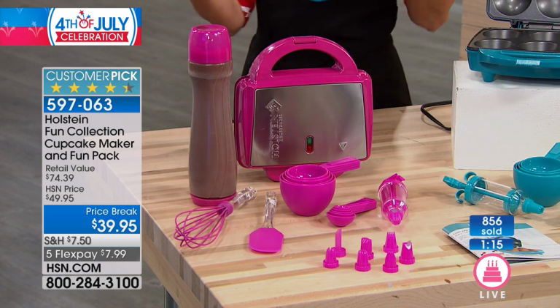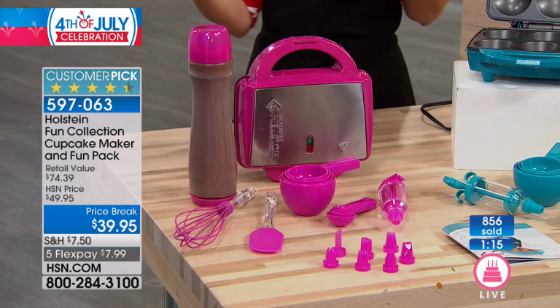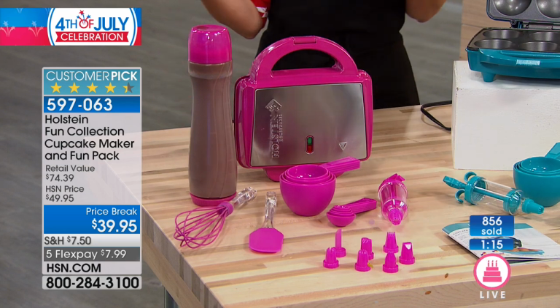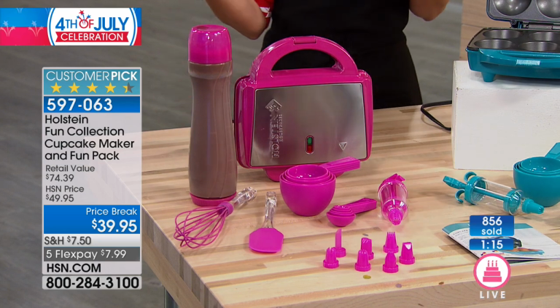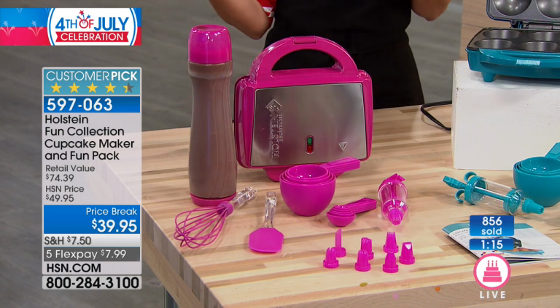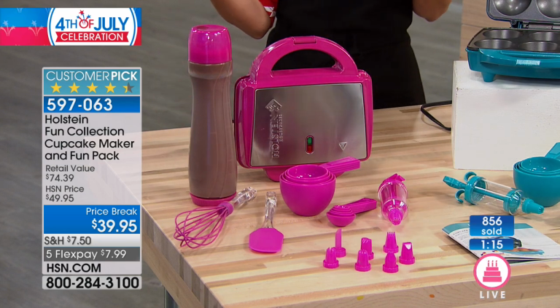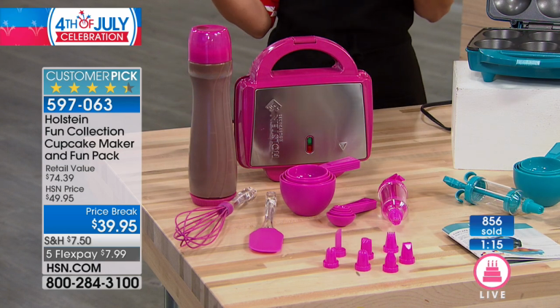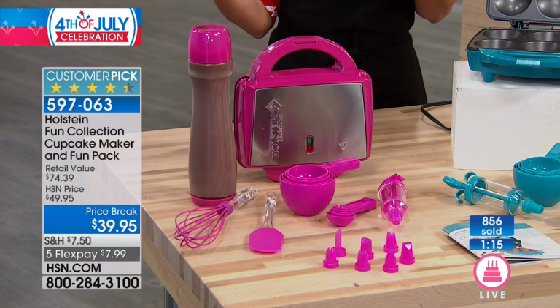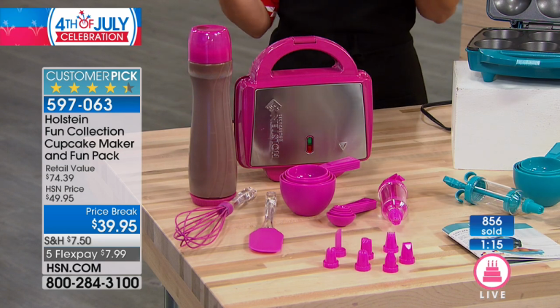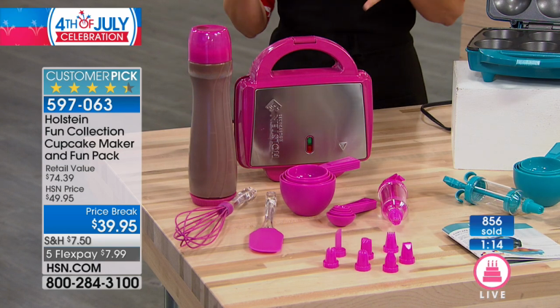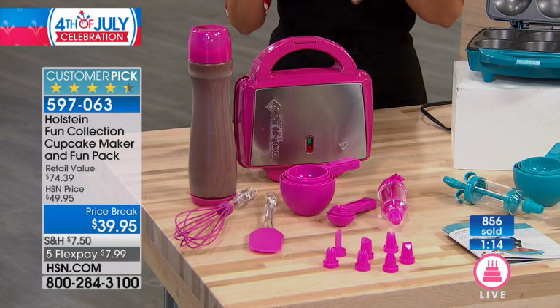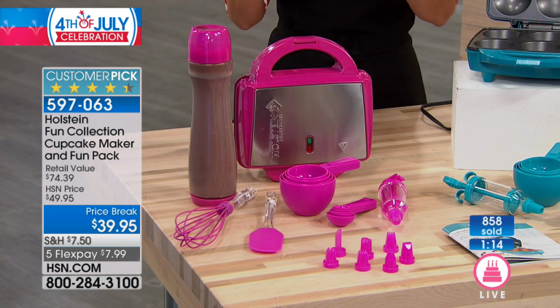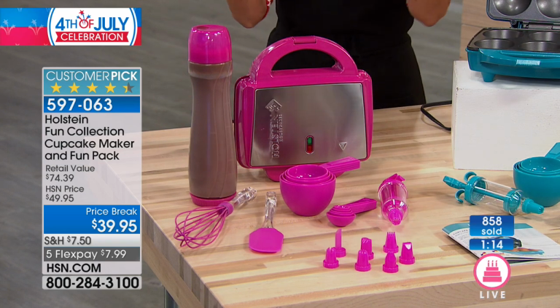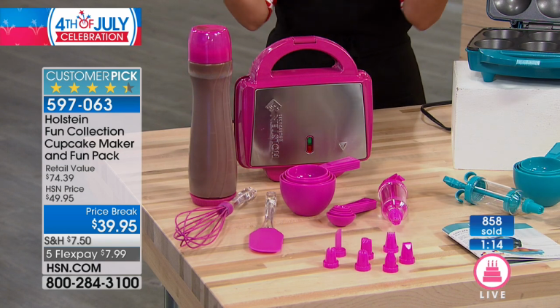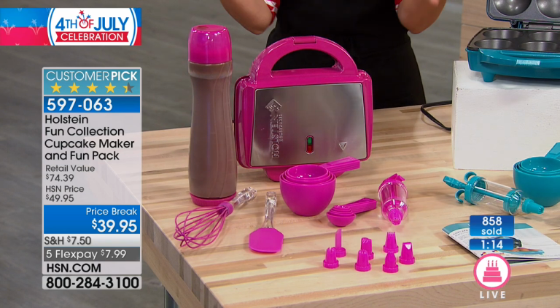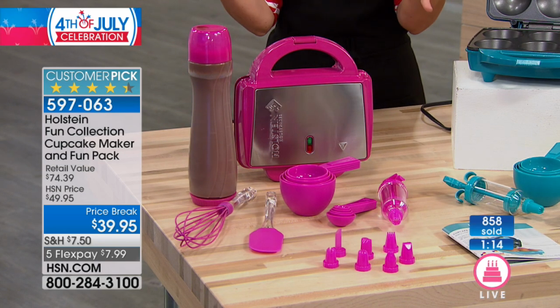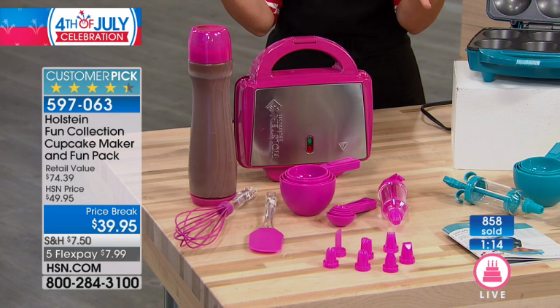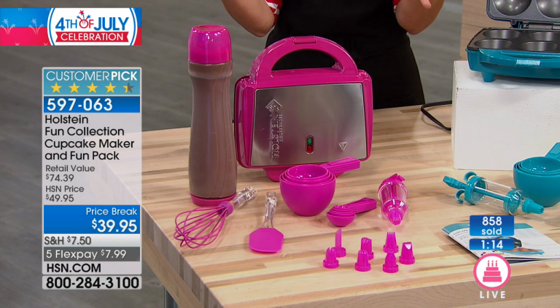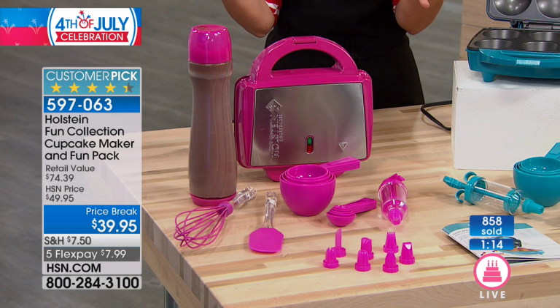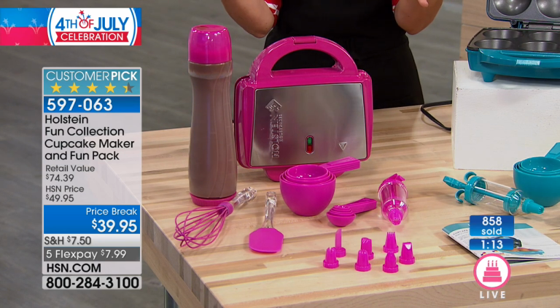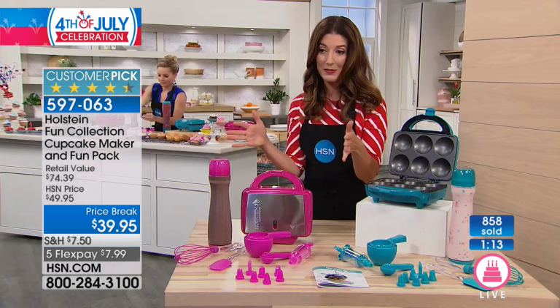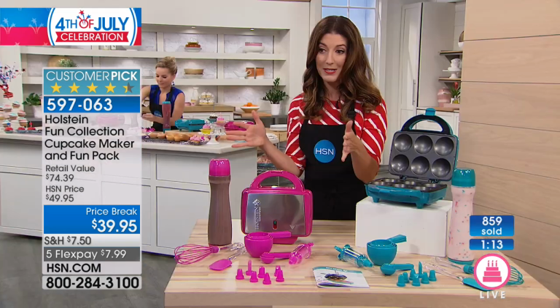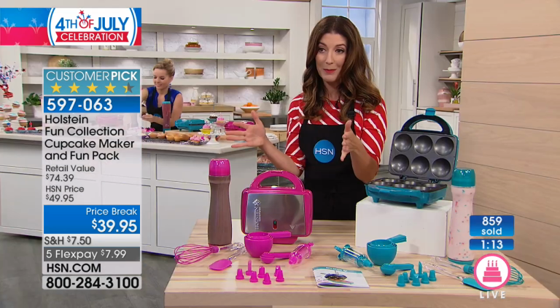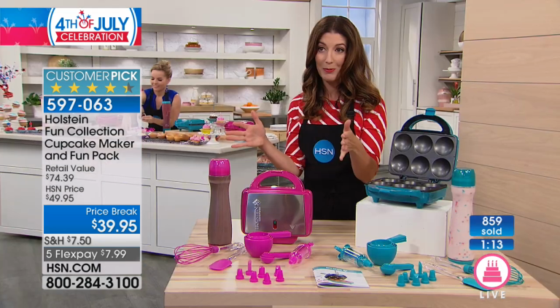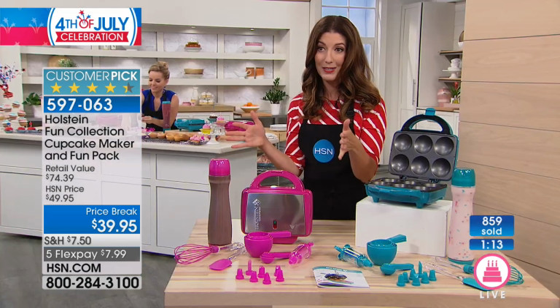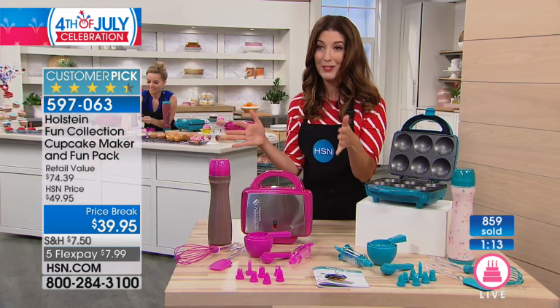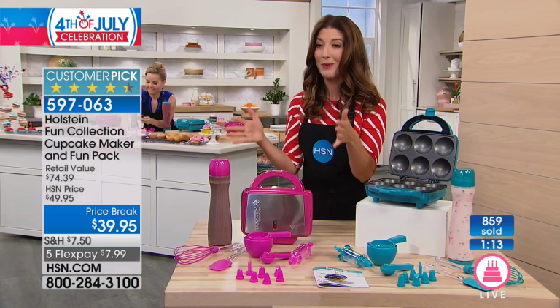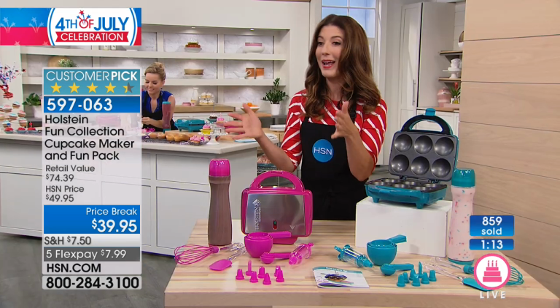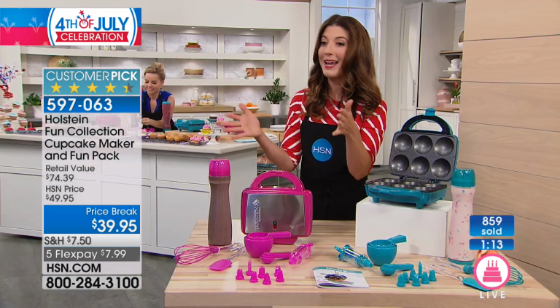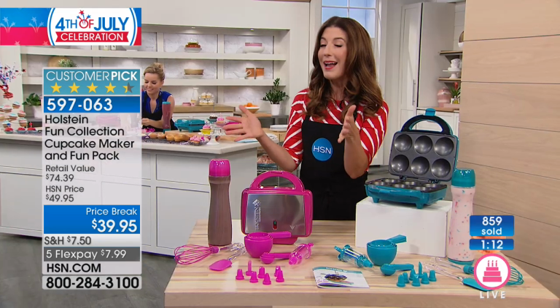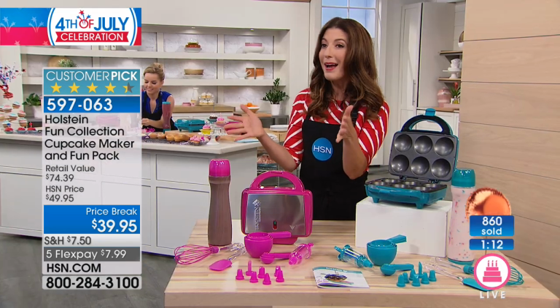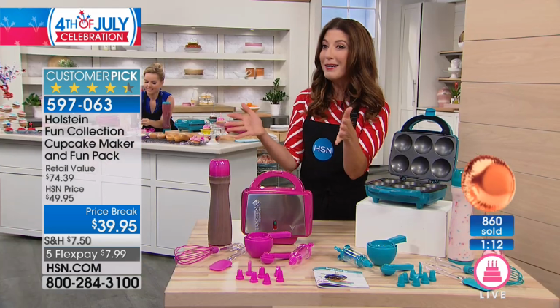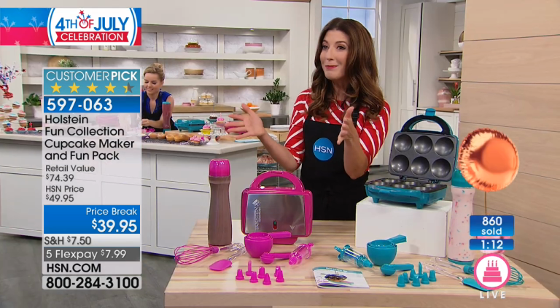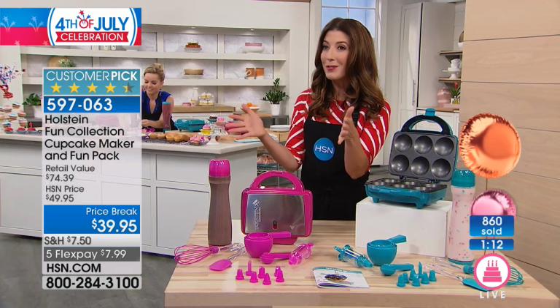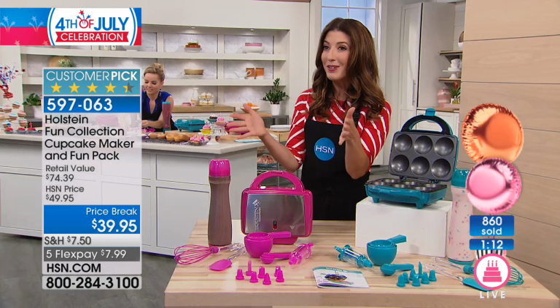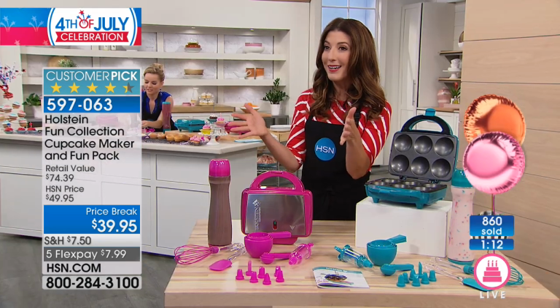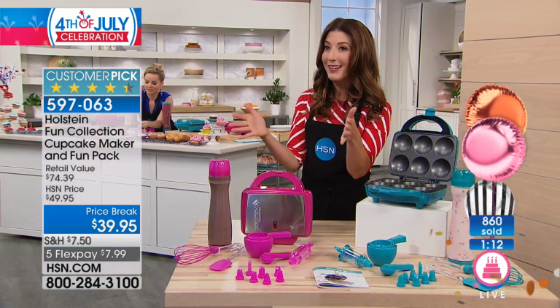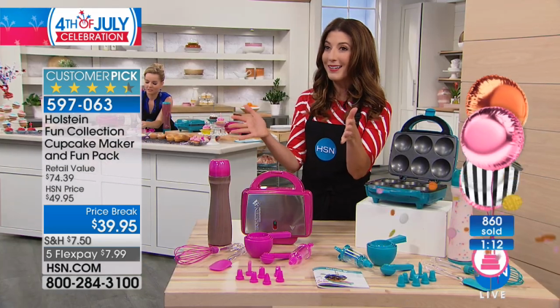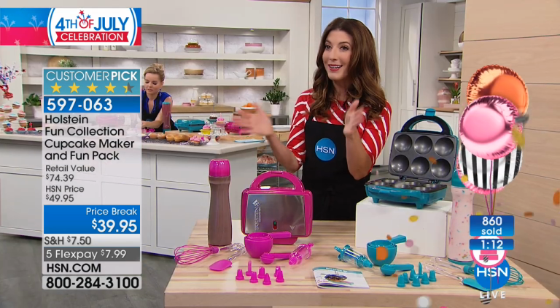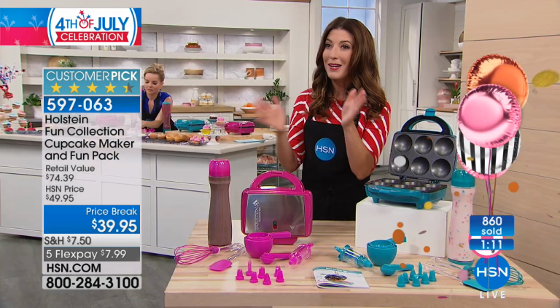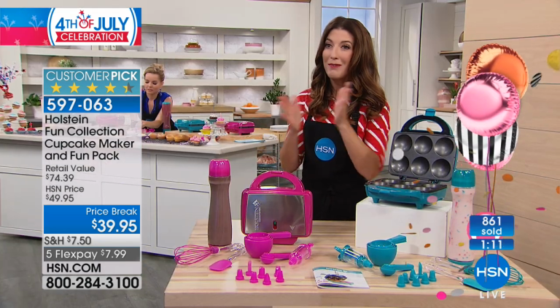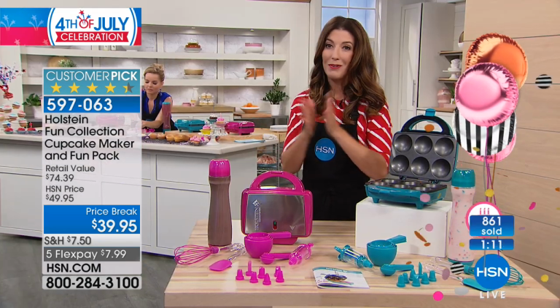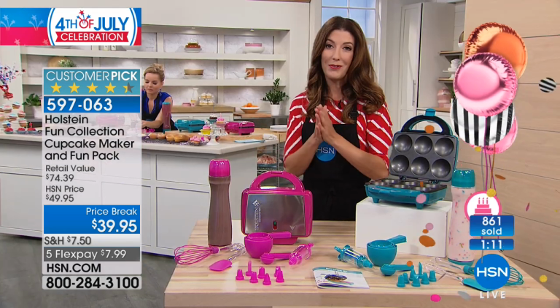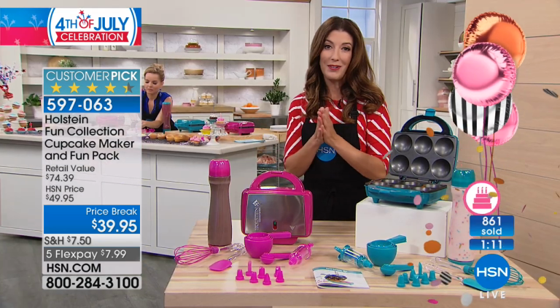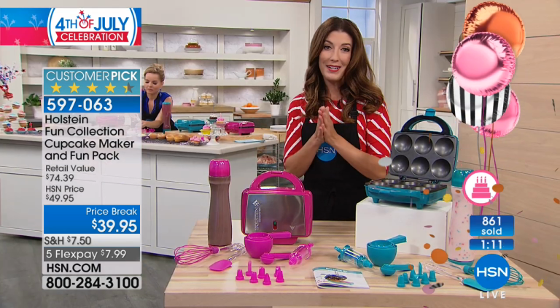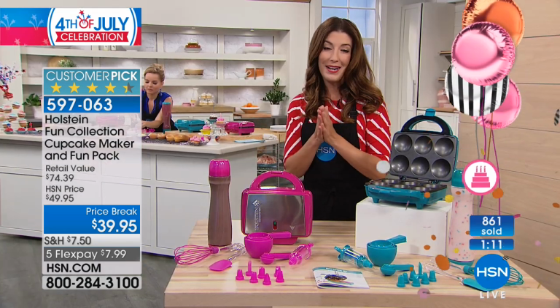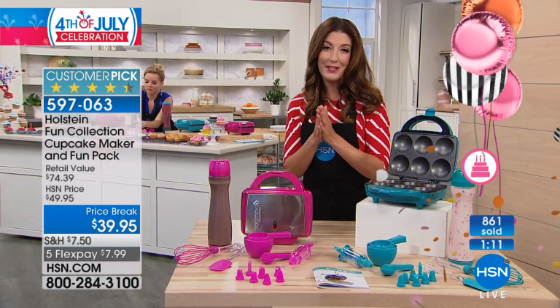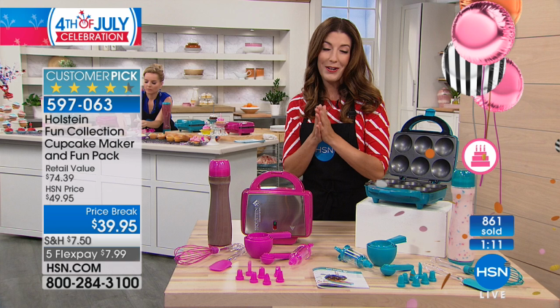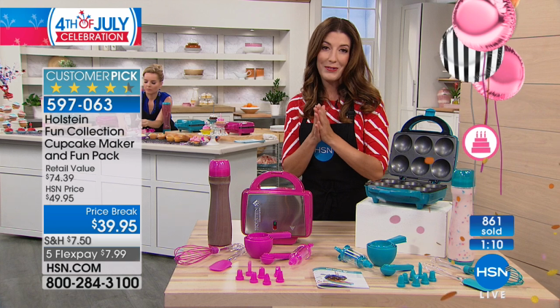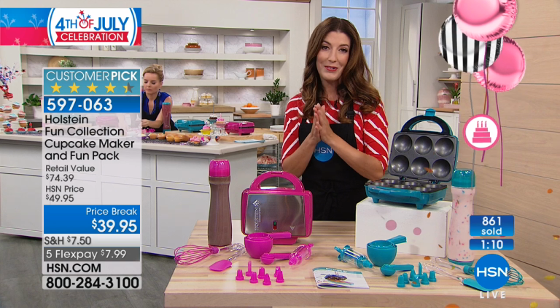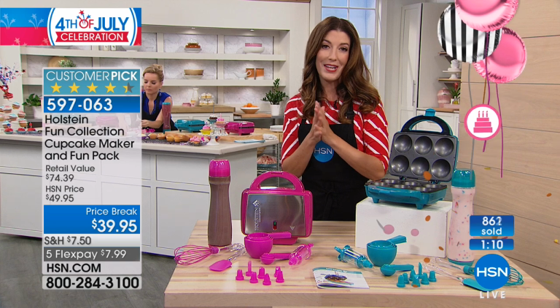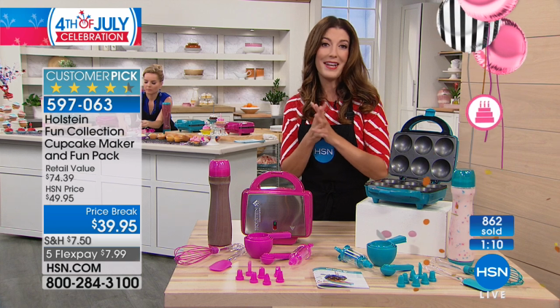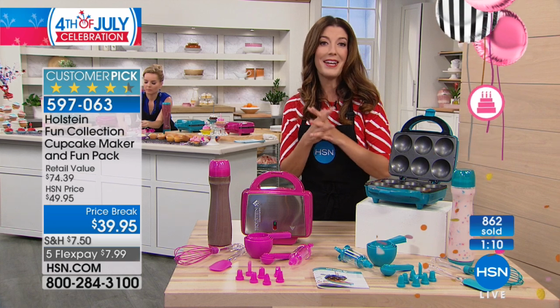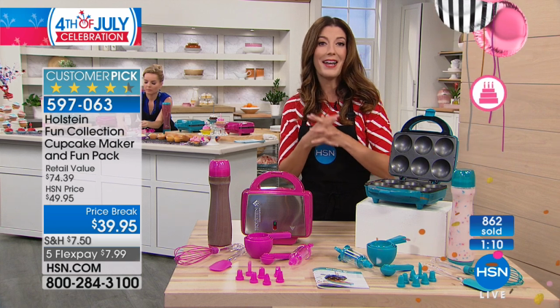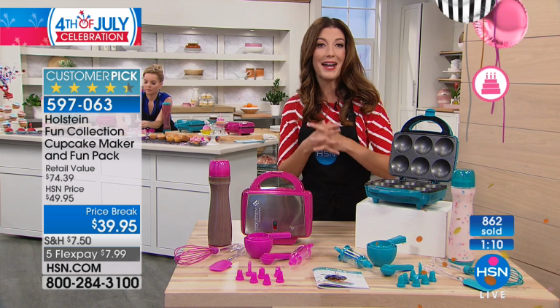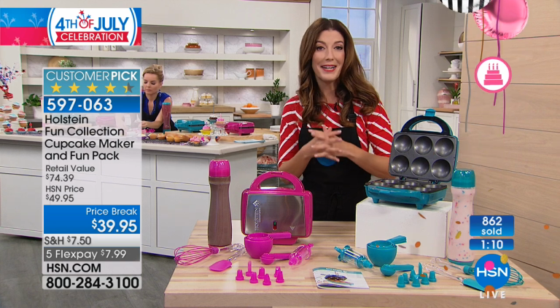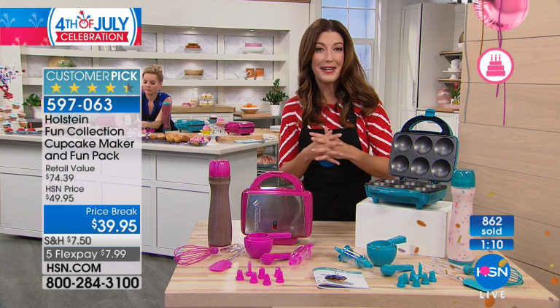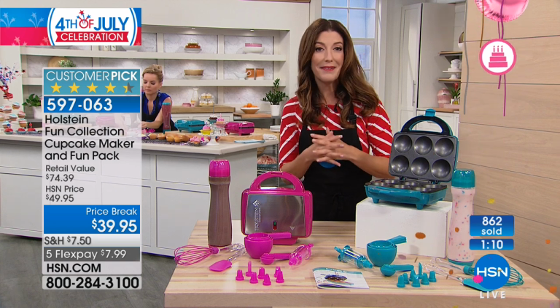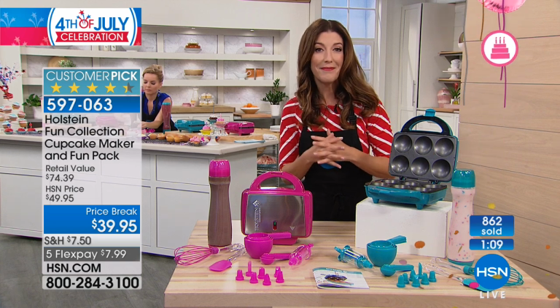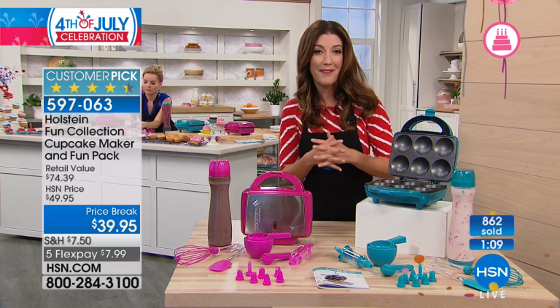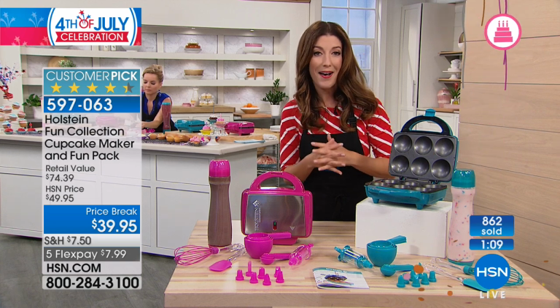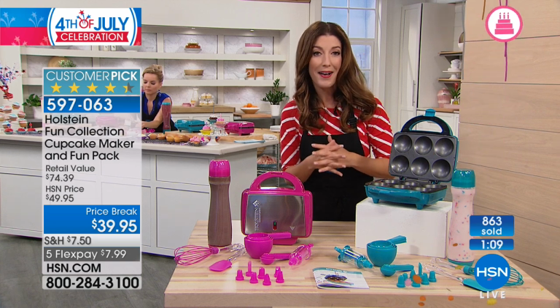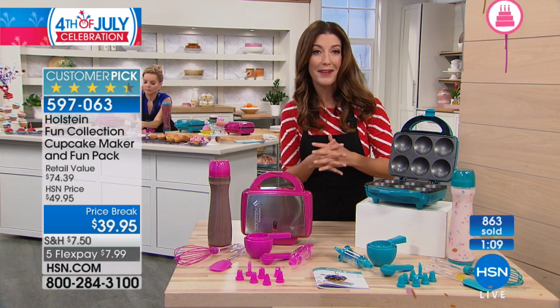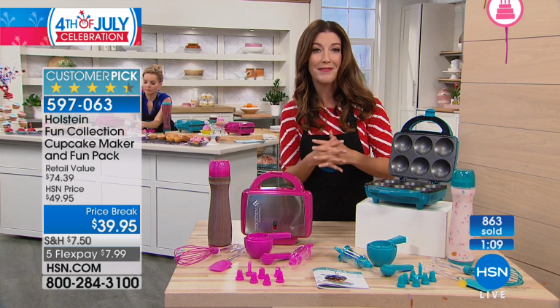At least eight items you're getting for $39.95.